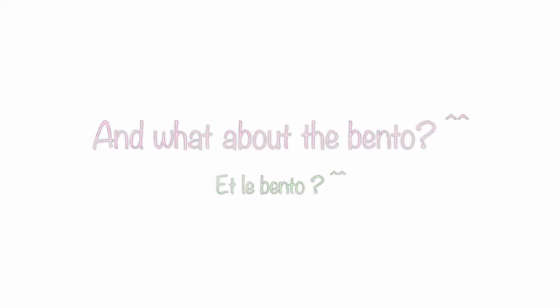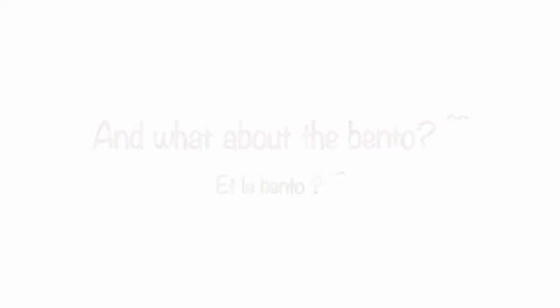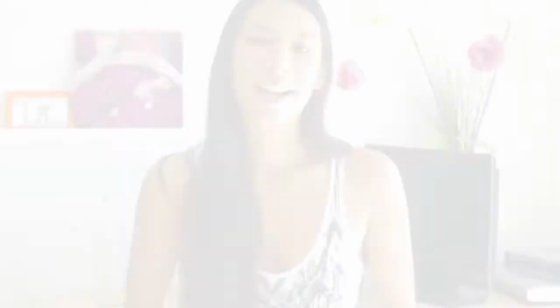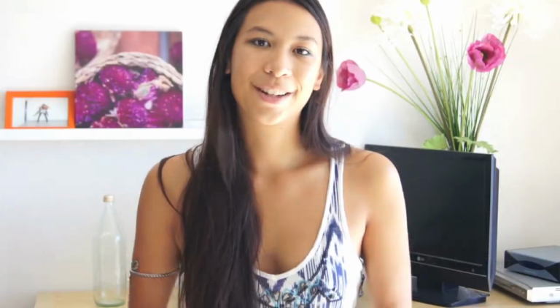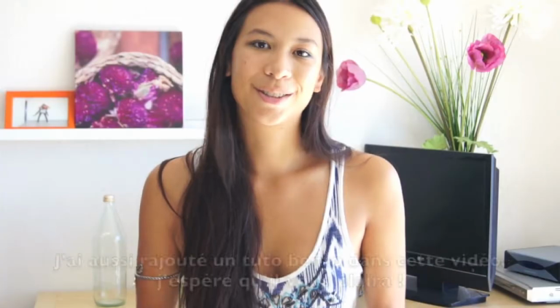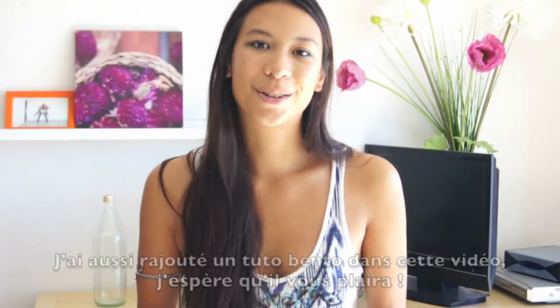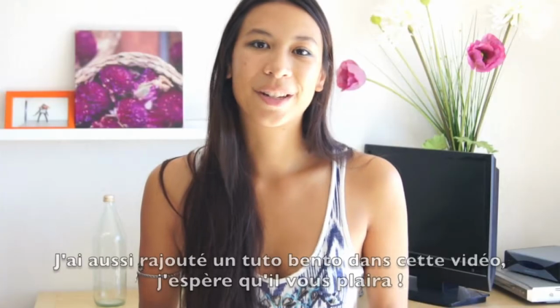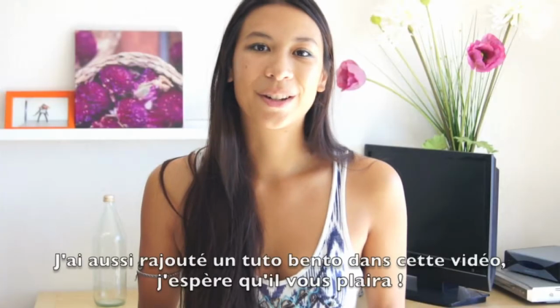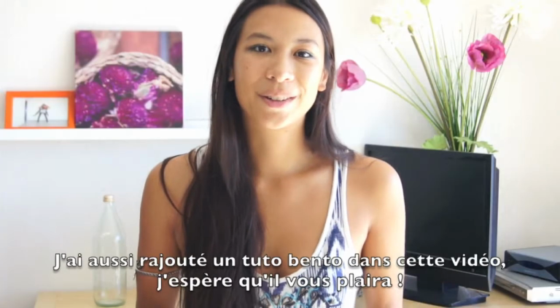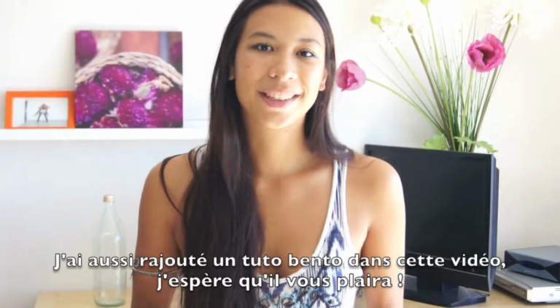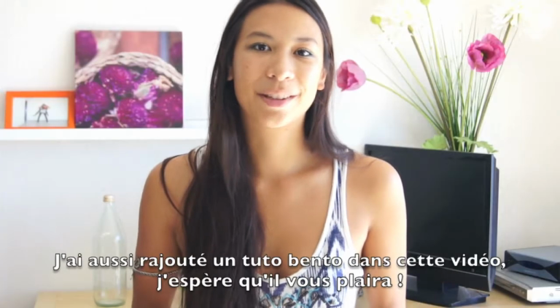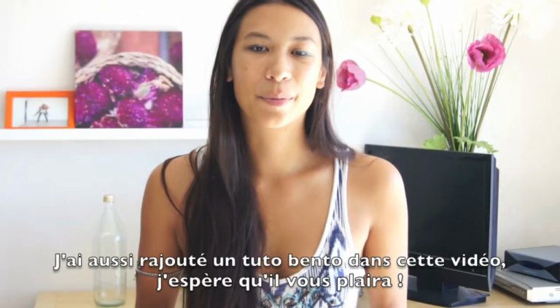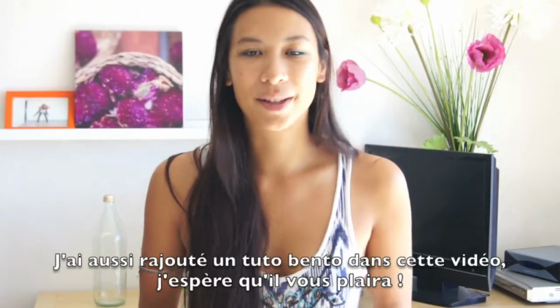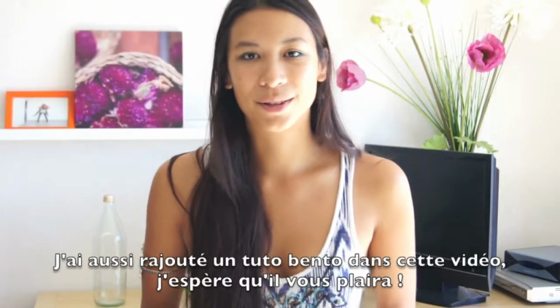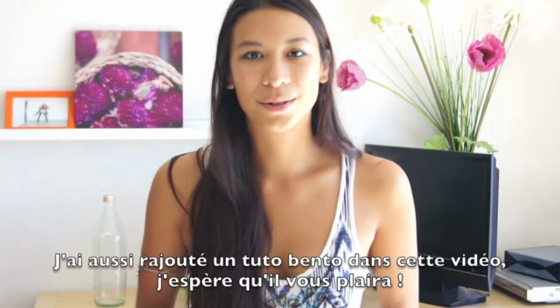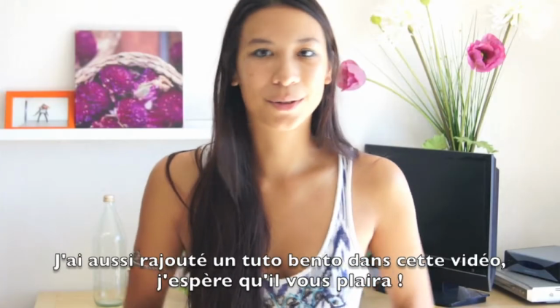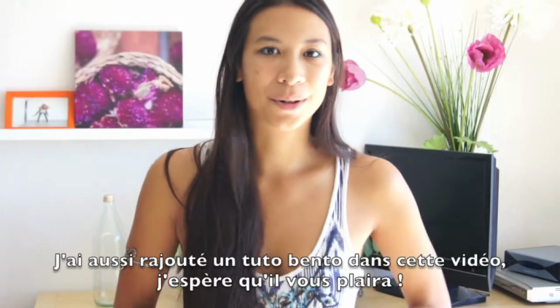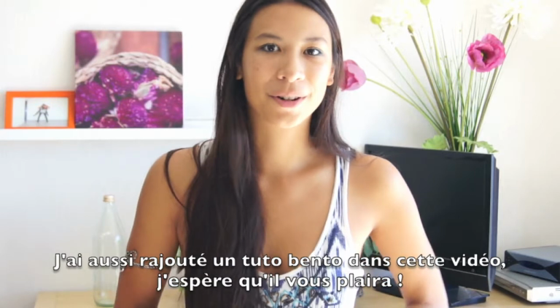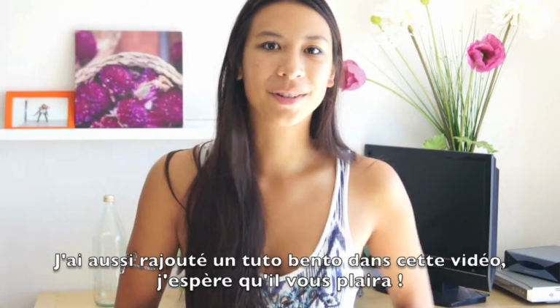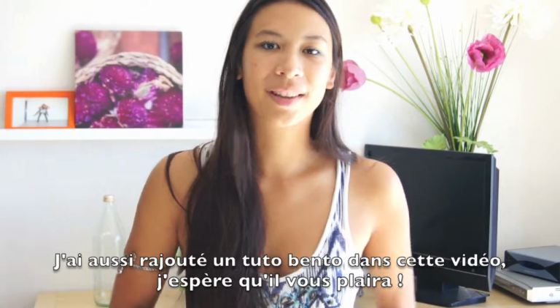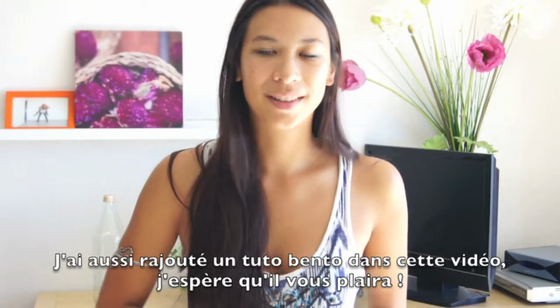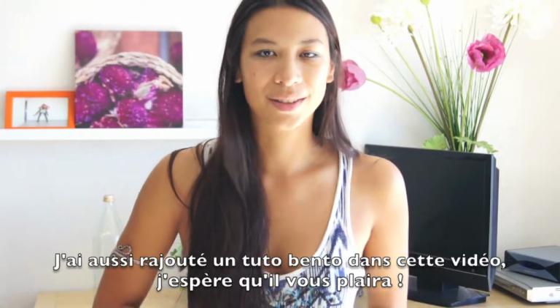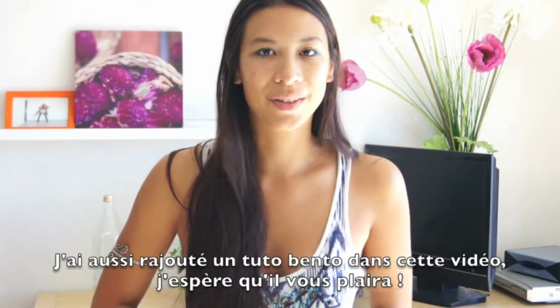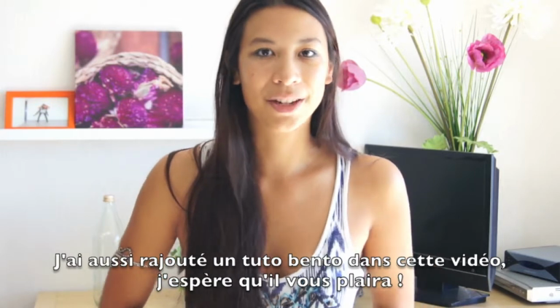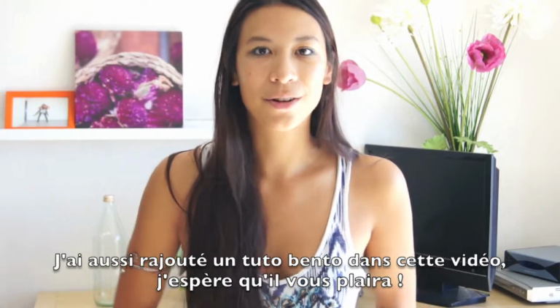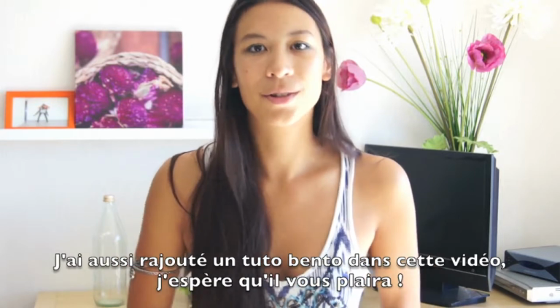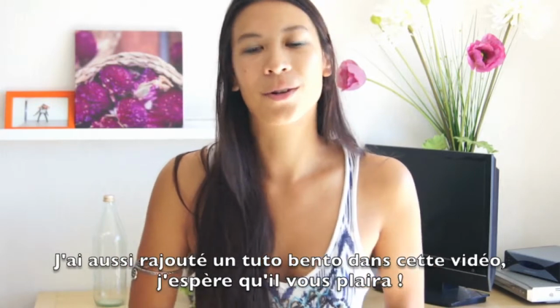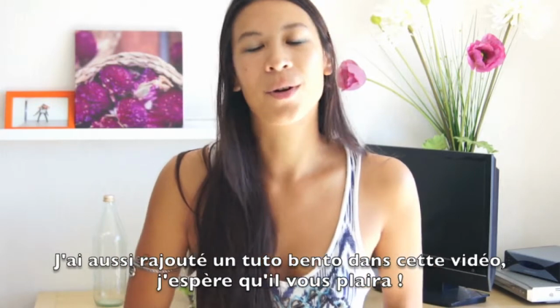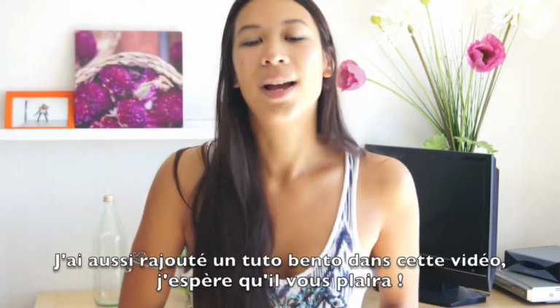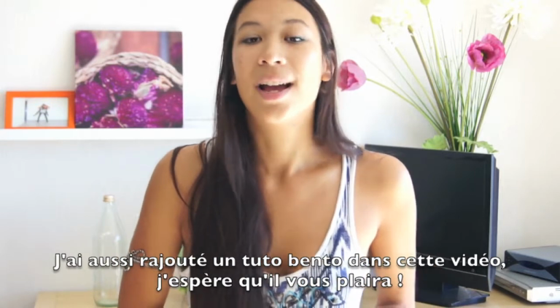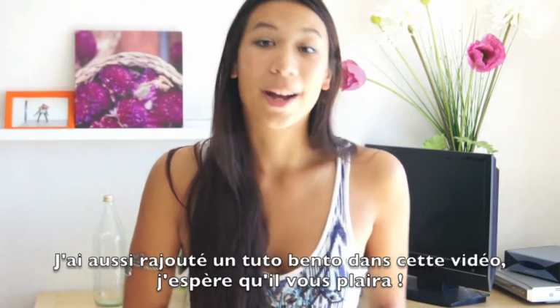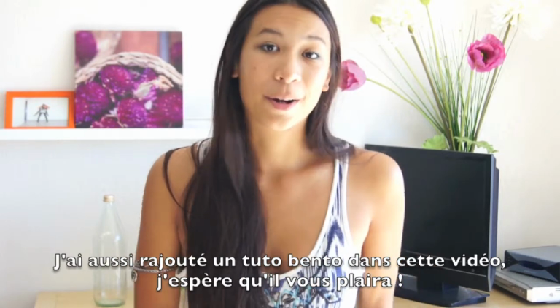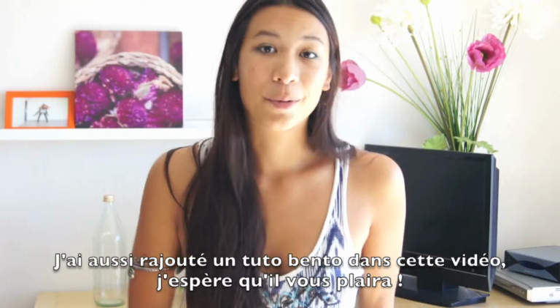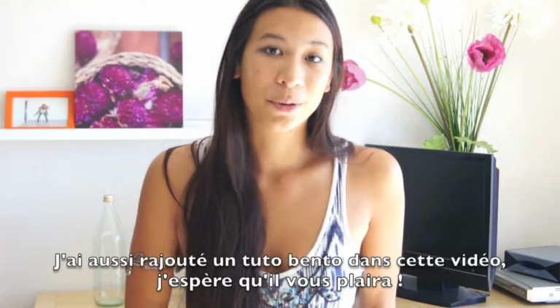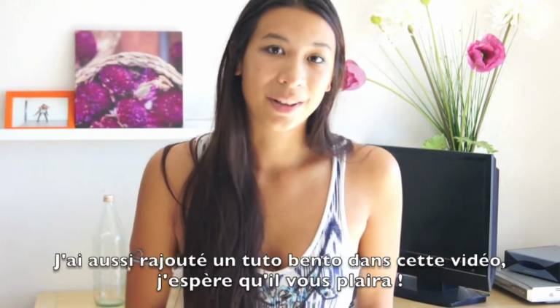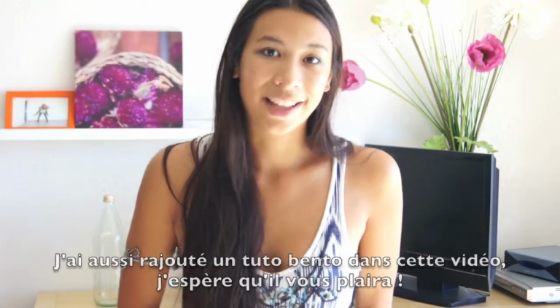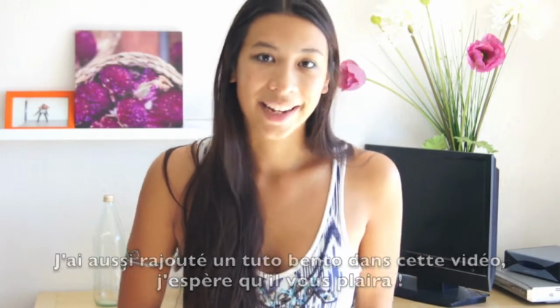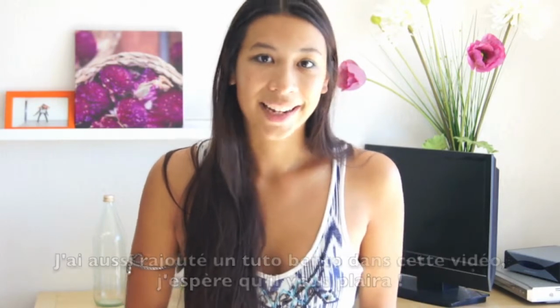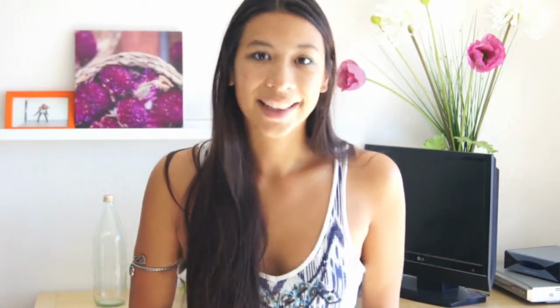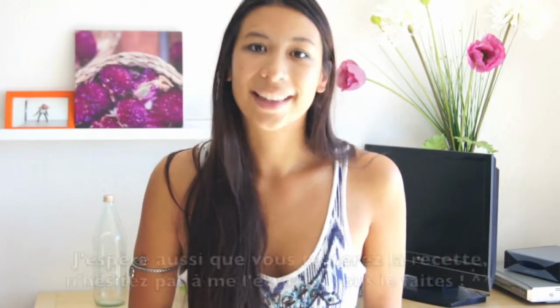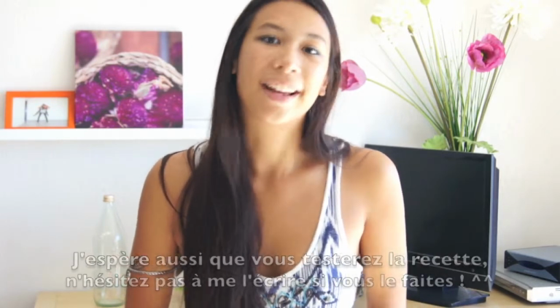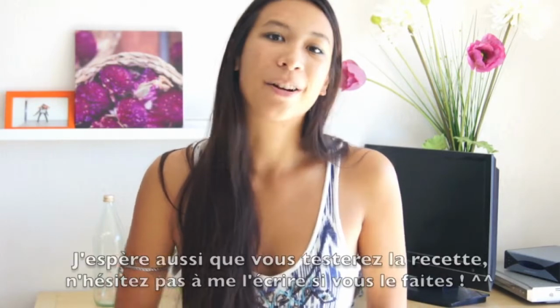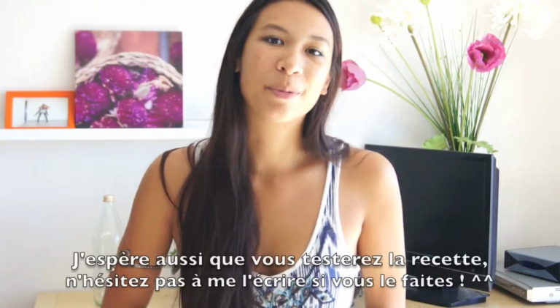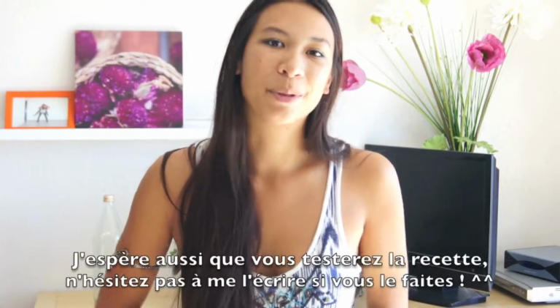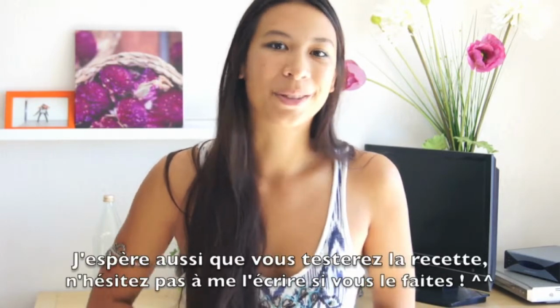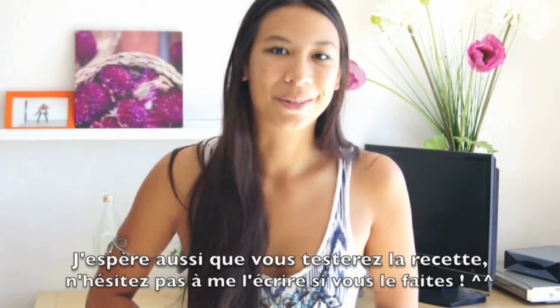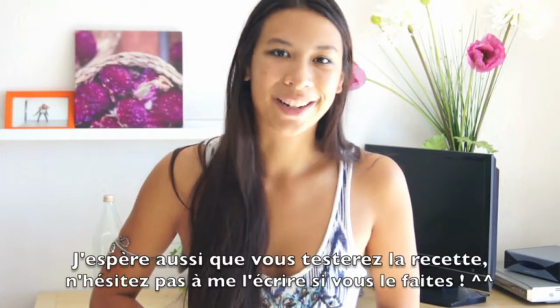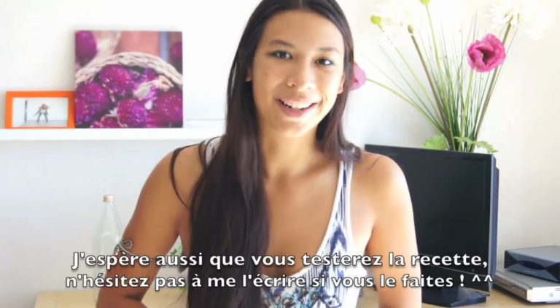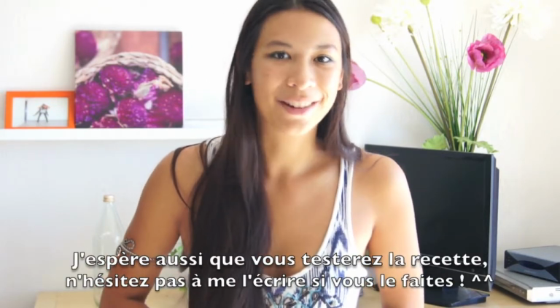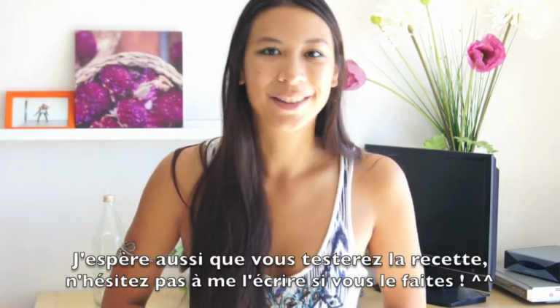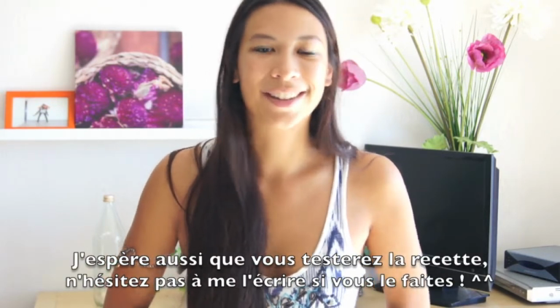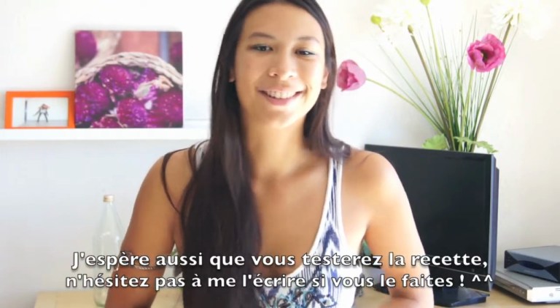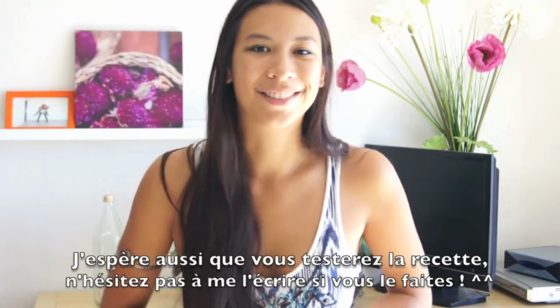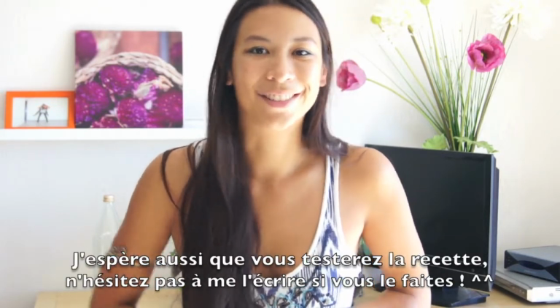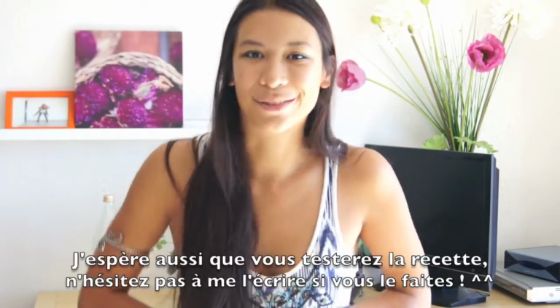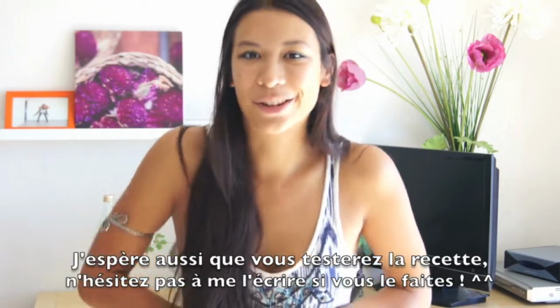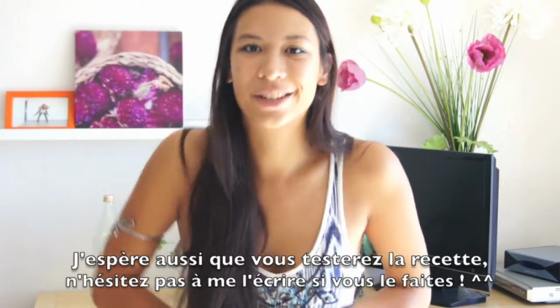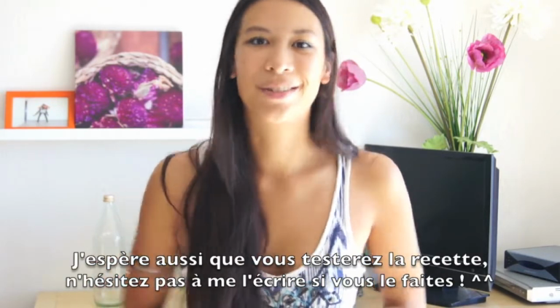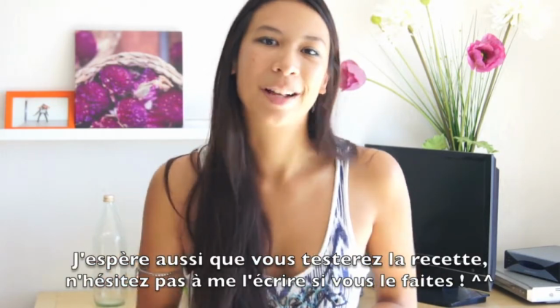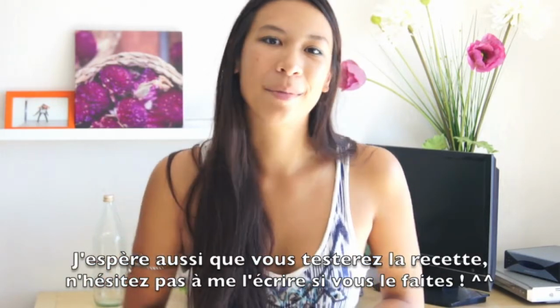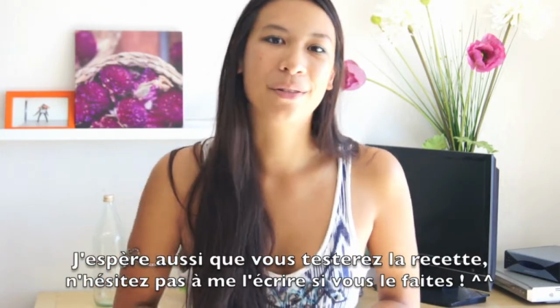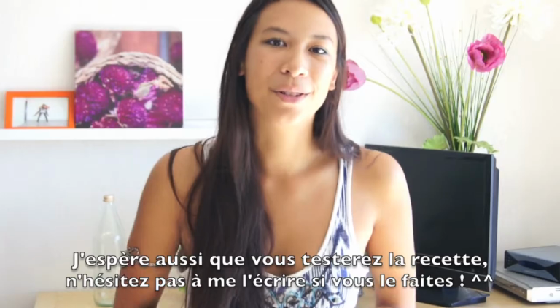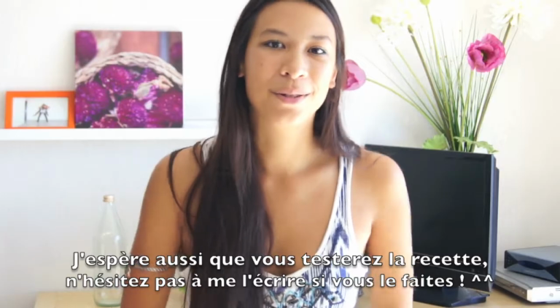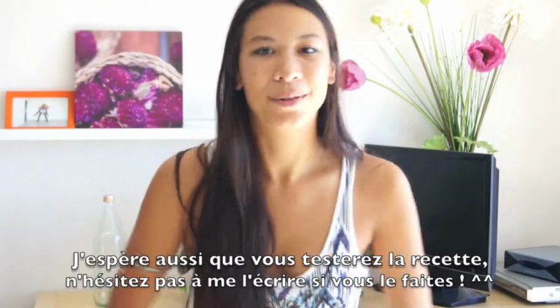I also included a bento tutorial in this video, so I hope you will like it, I hope you will try it out, and don't forget to tell me if you do.